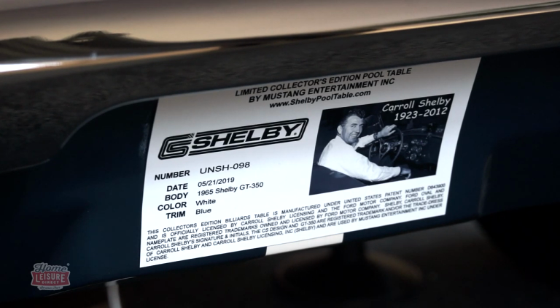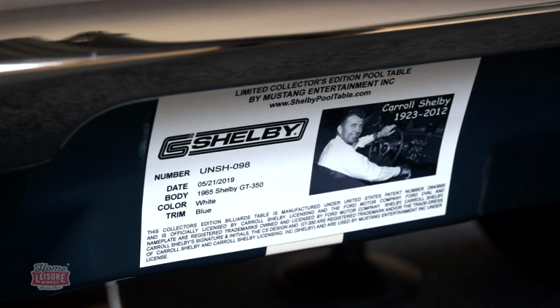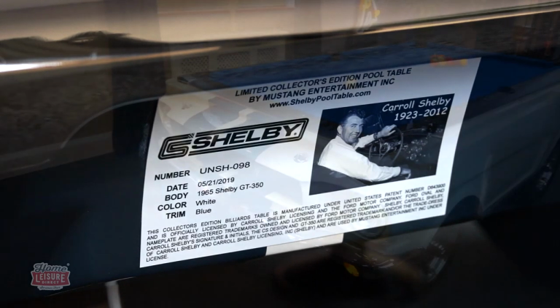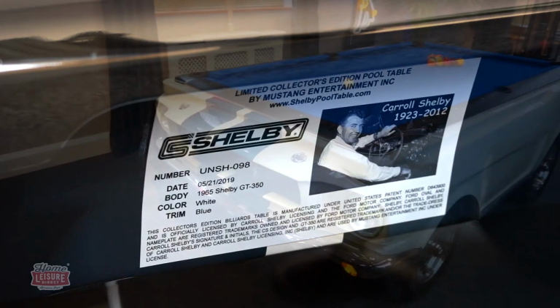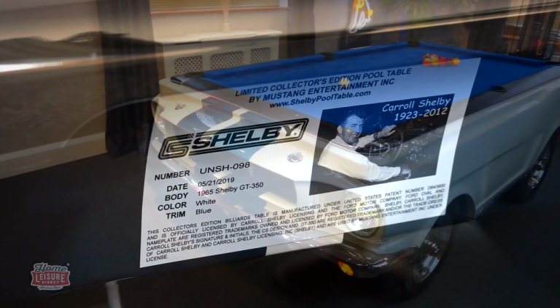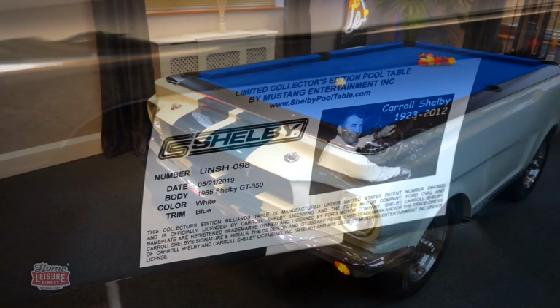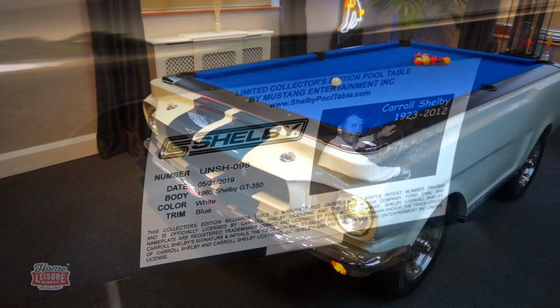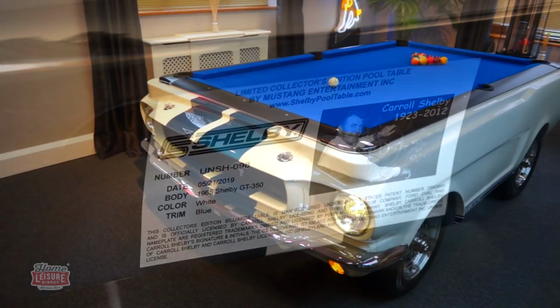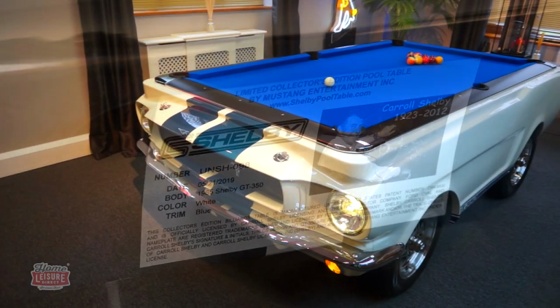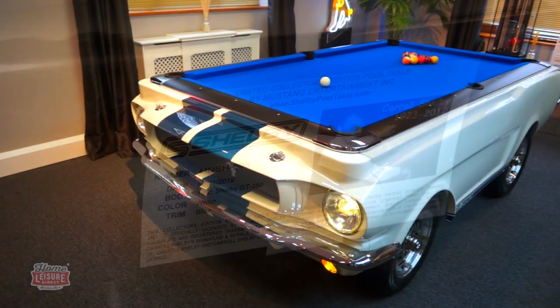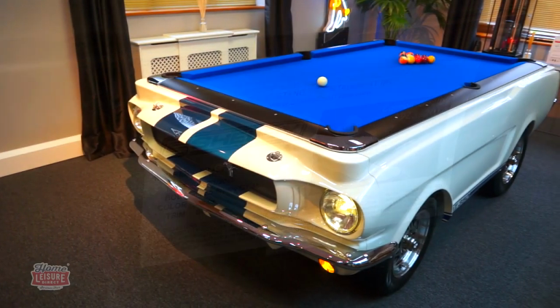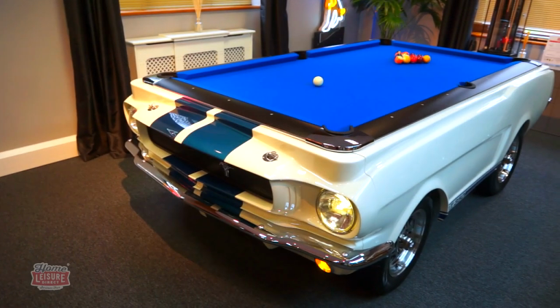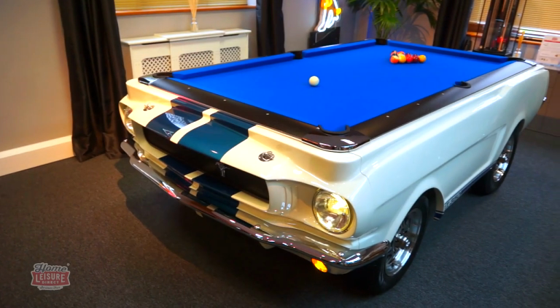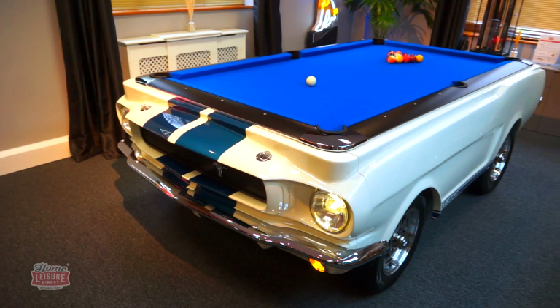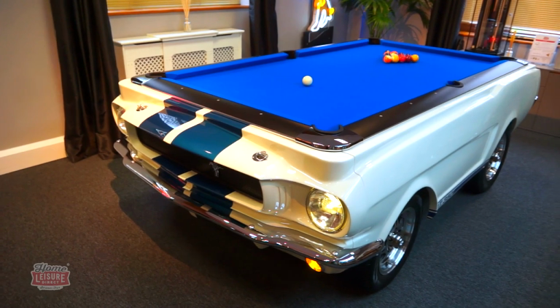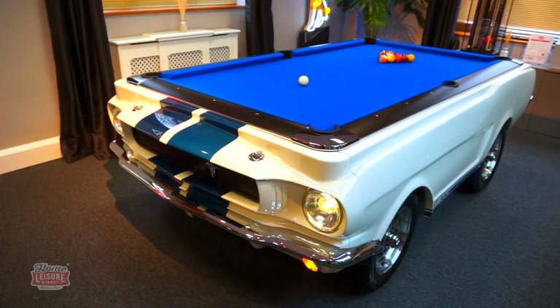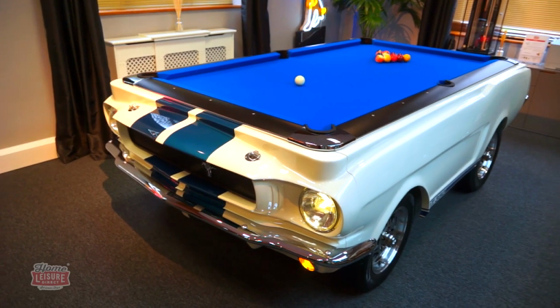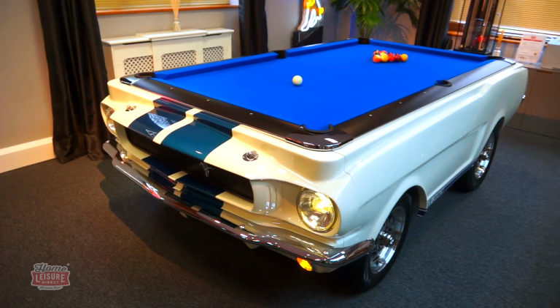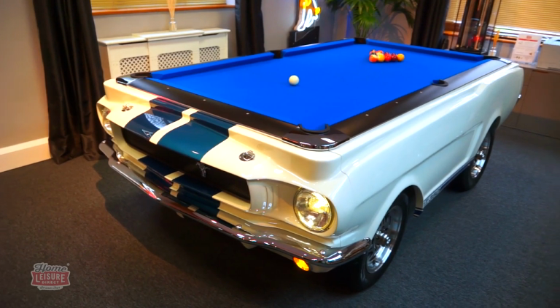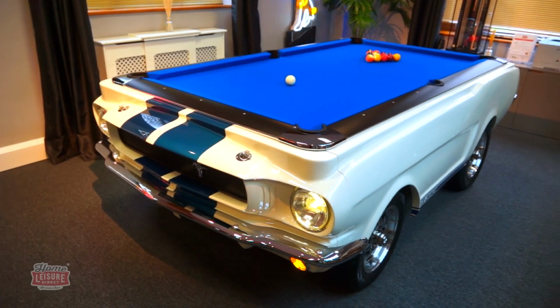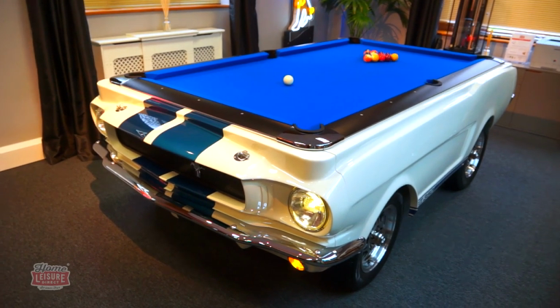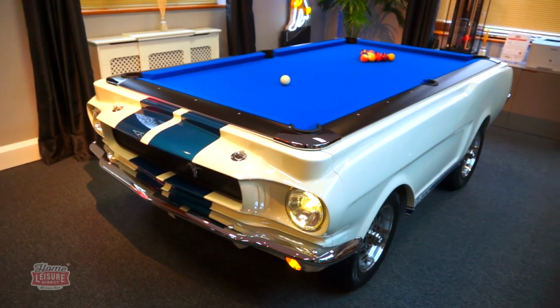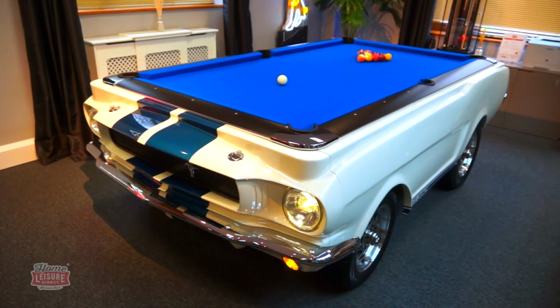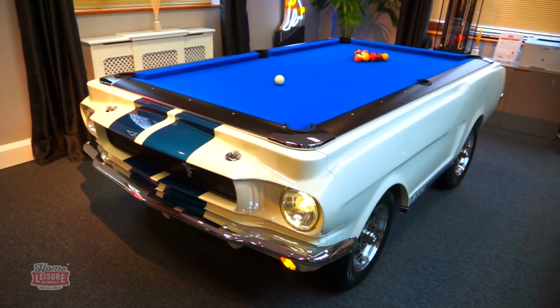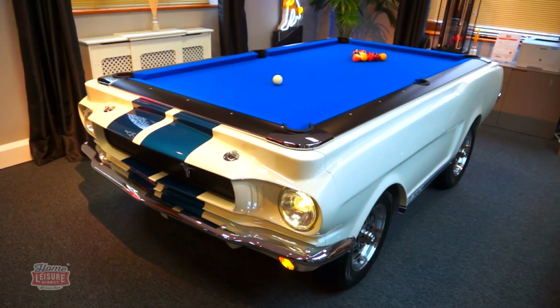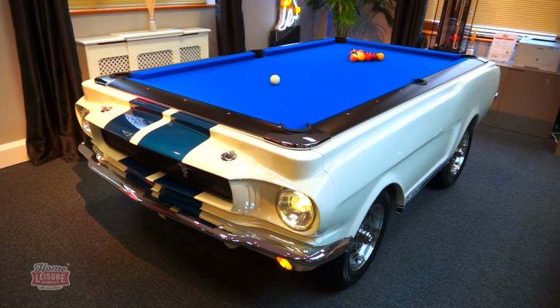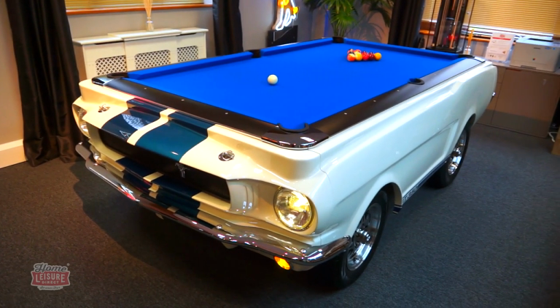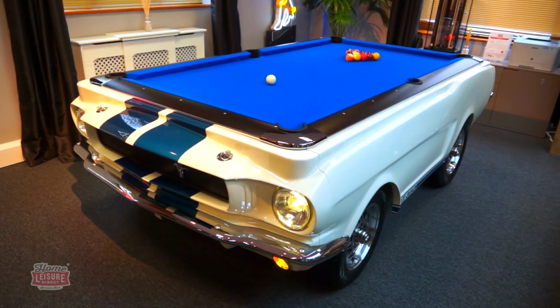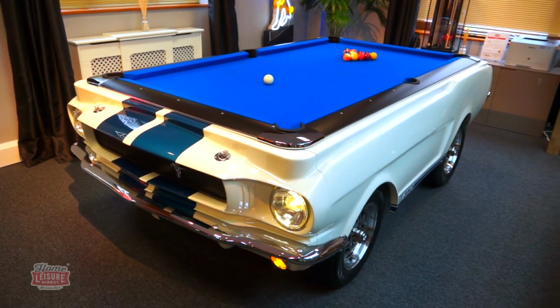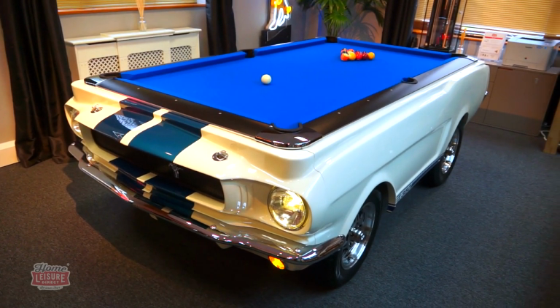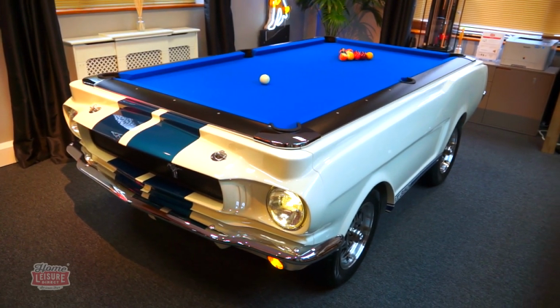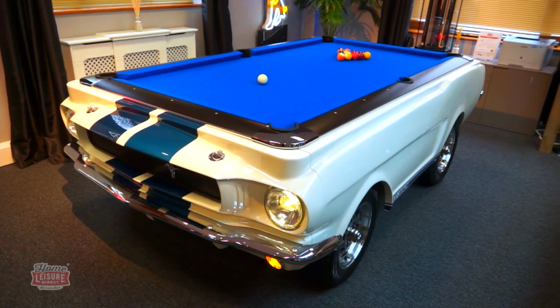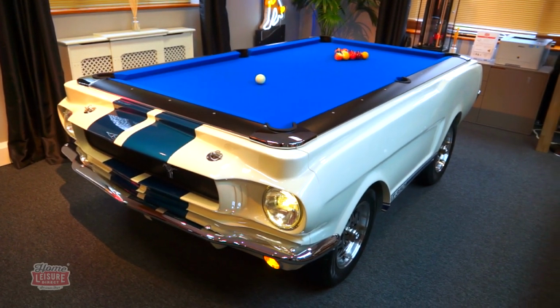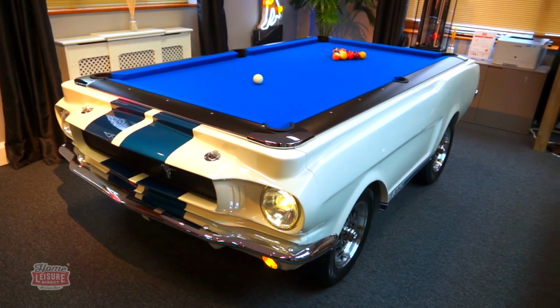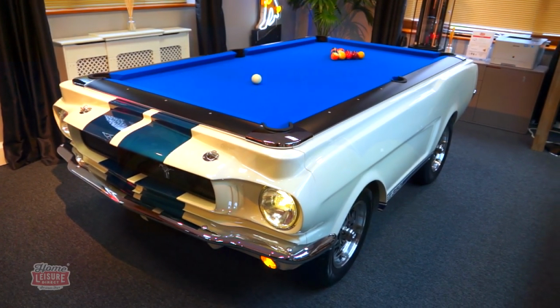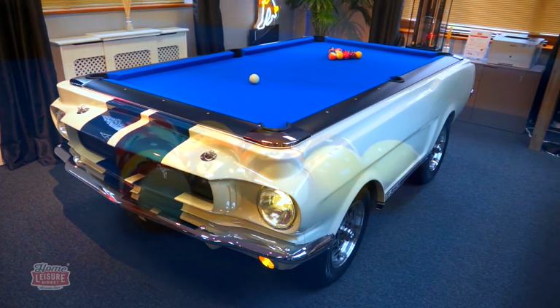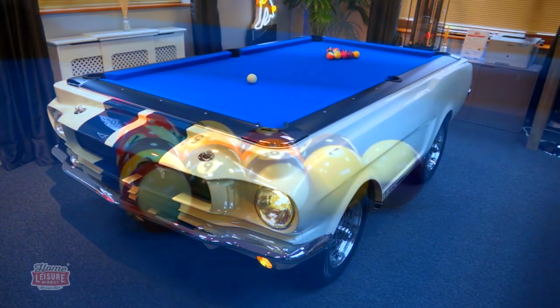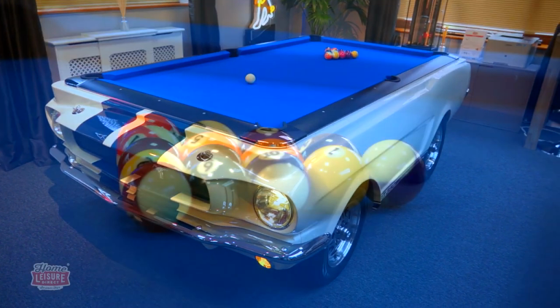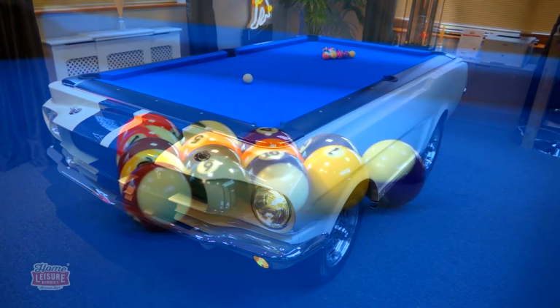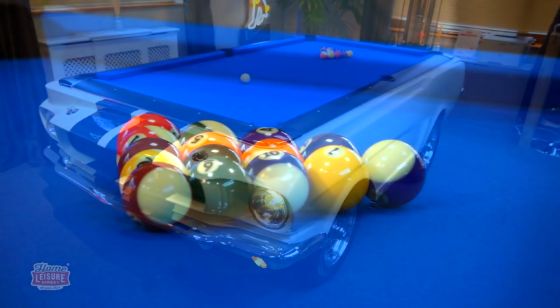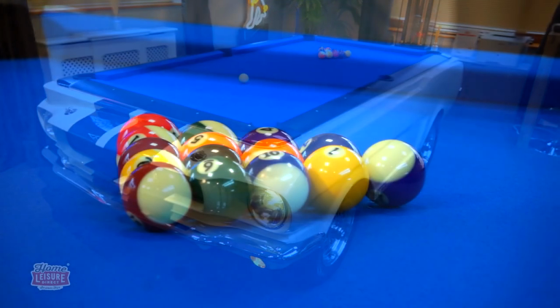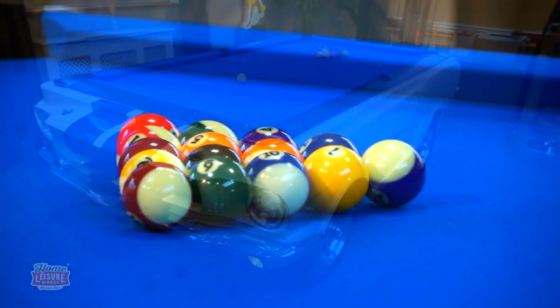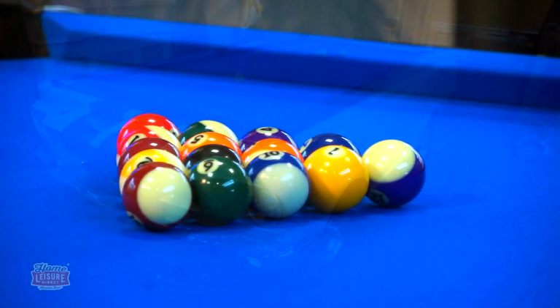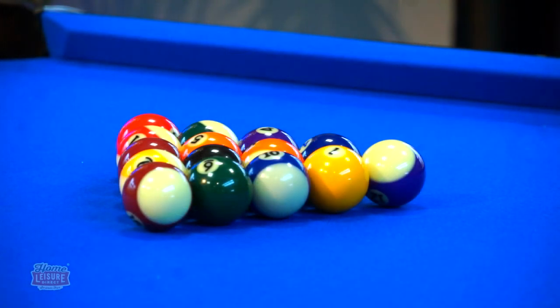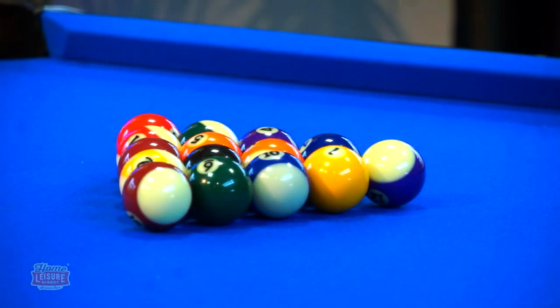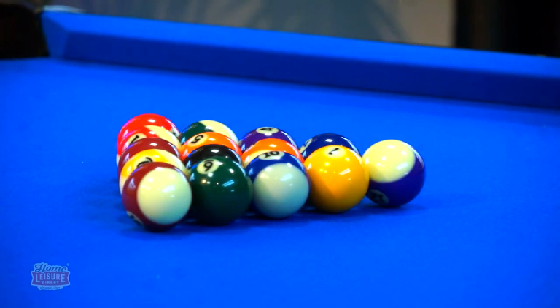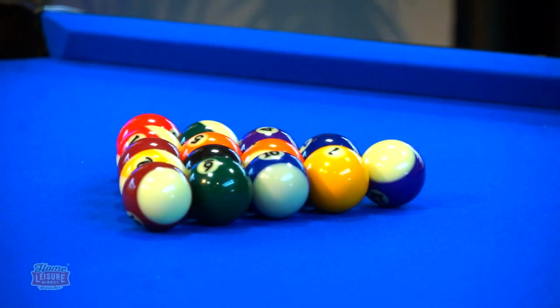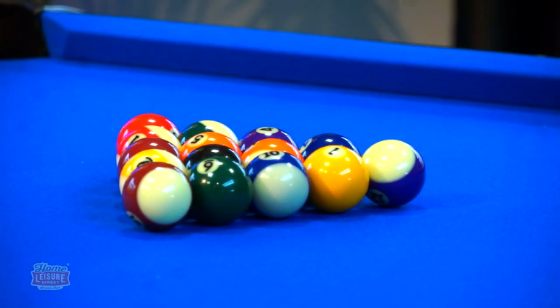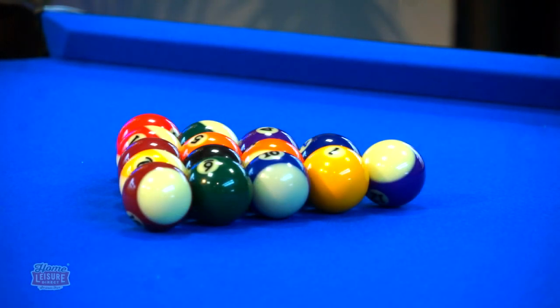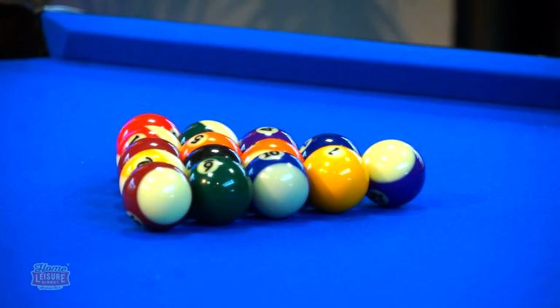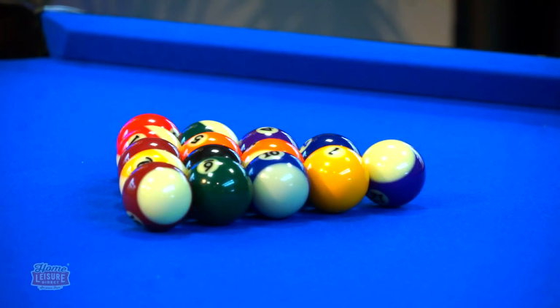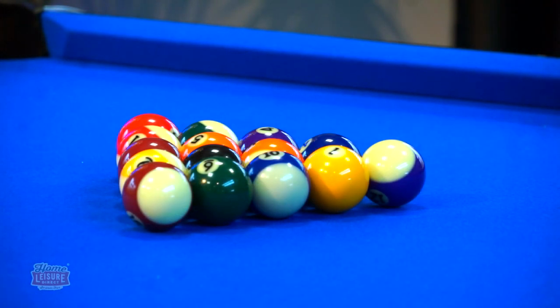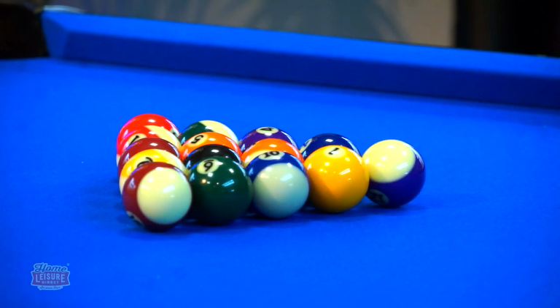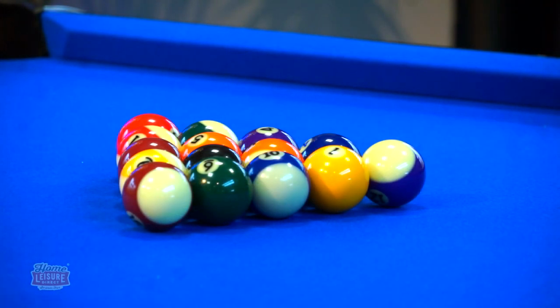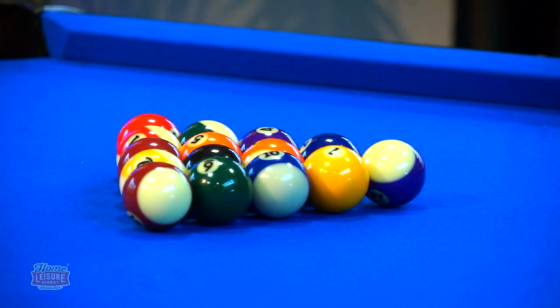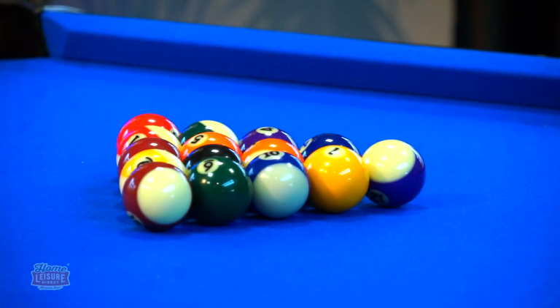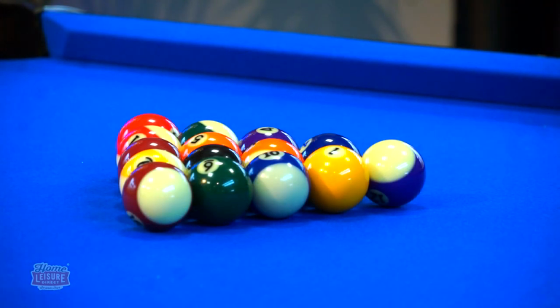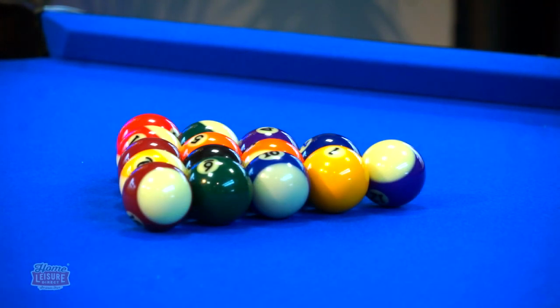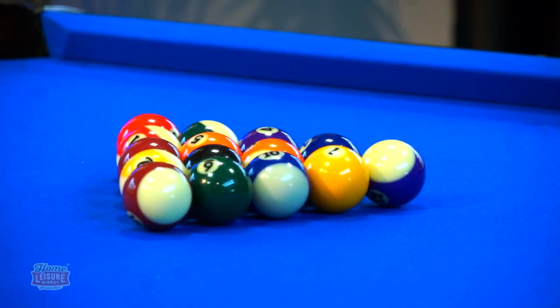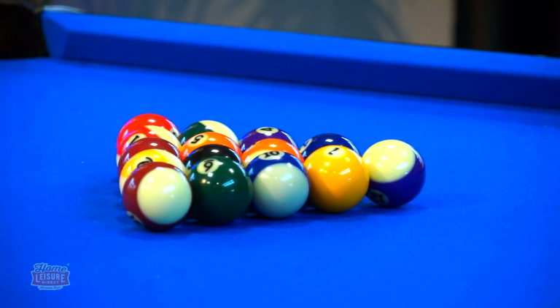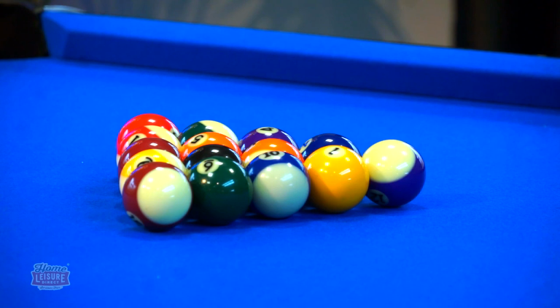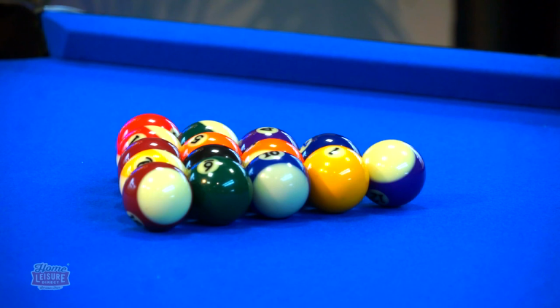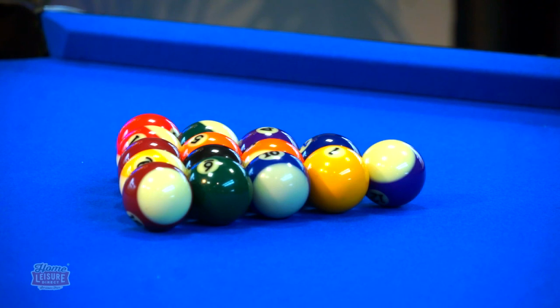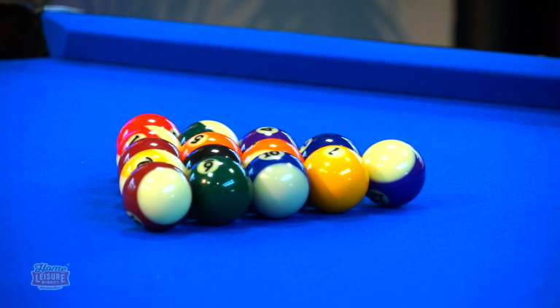If you want to learn more about this incredibly rare and special pool table, then speak to our expert team, or visit our website.